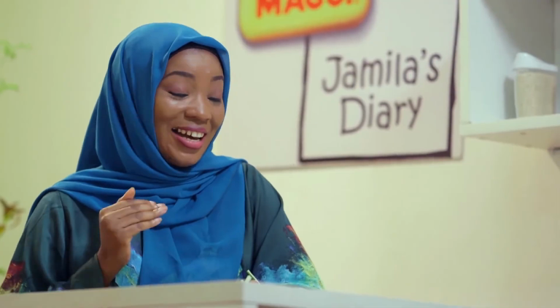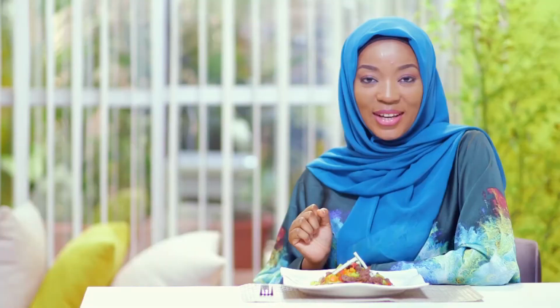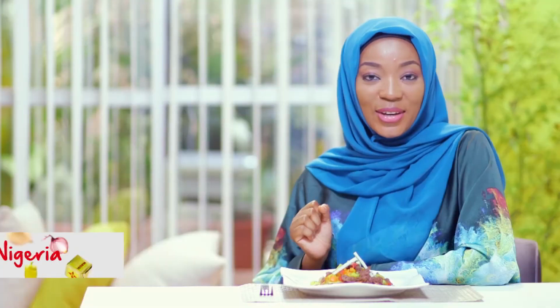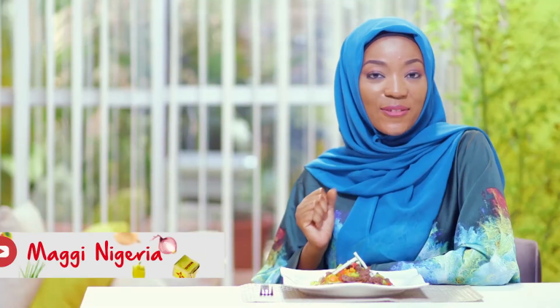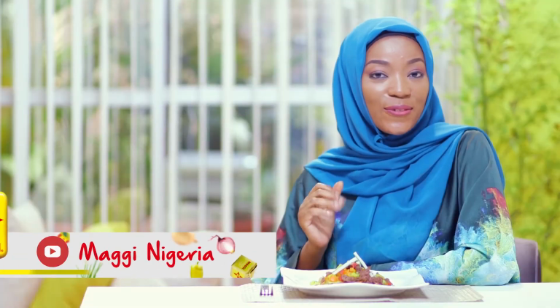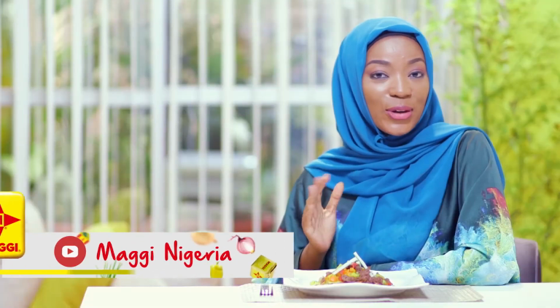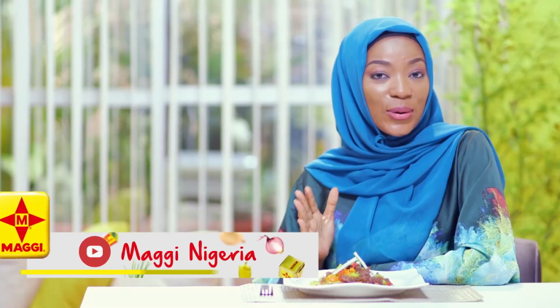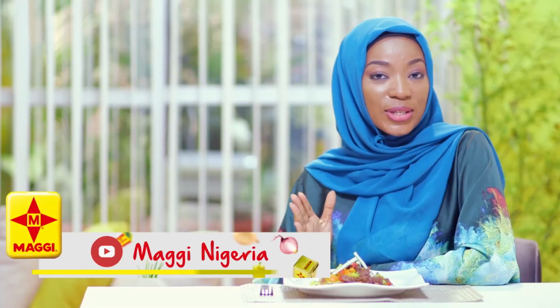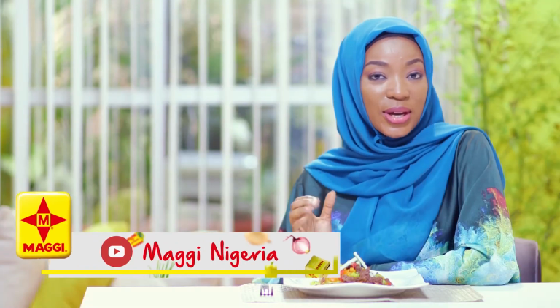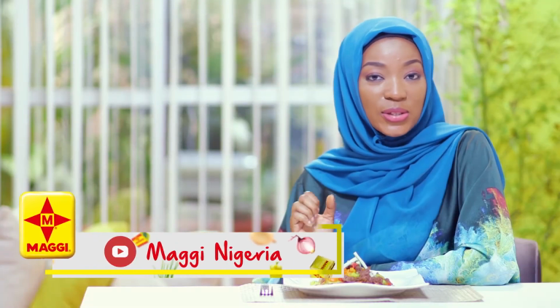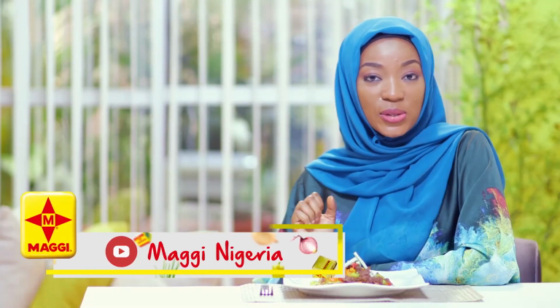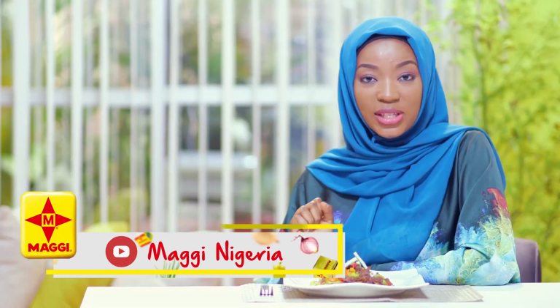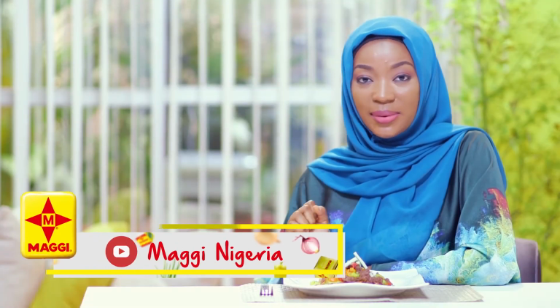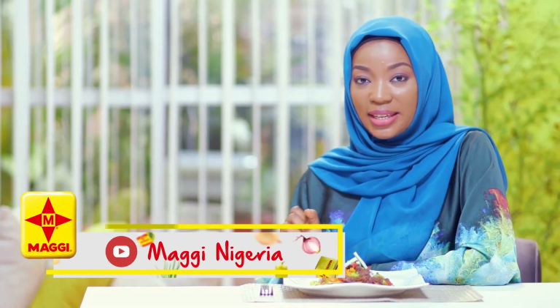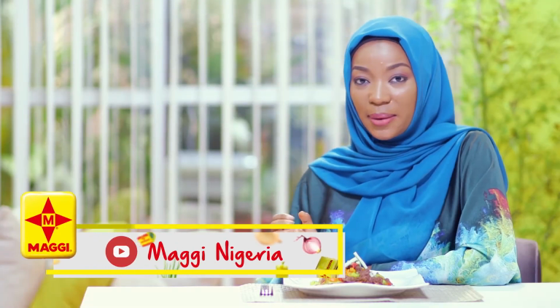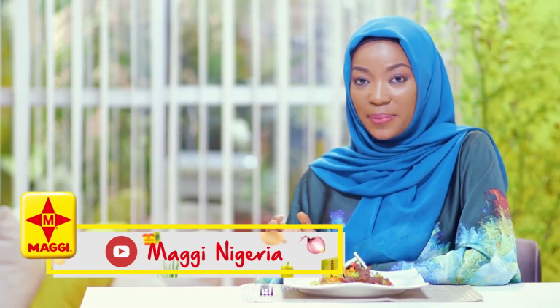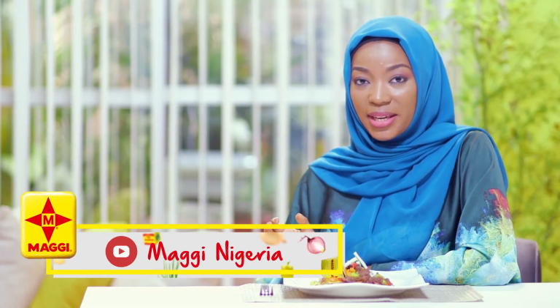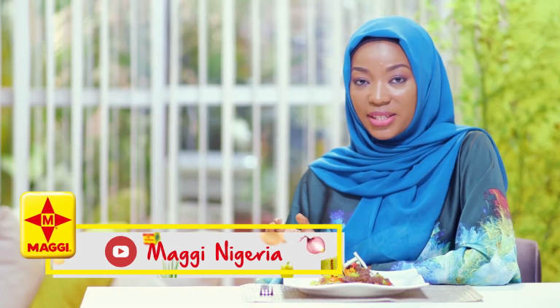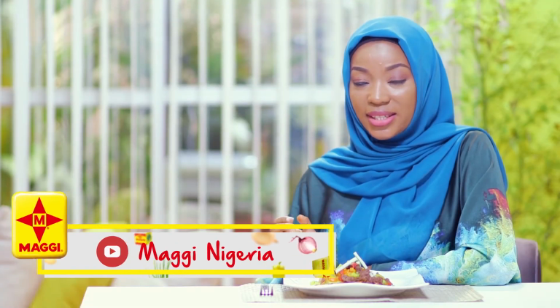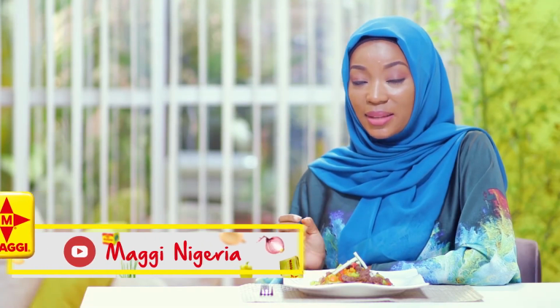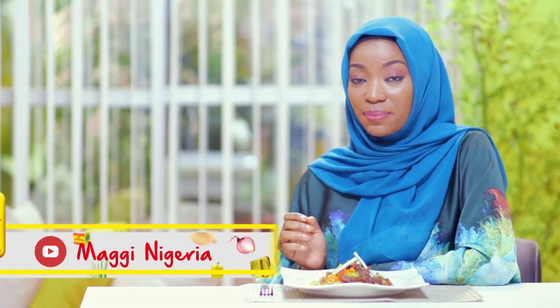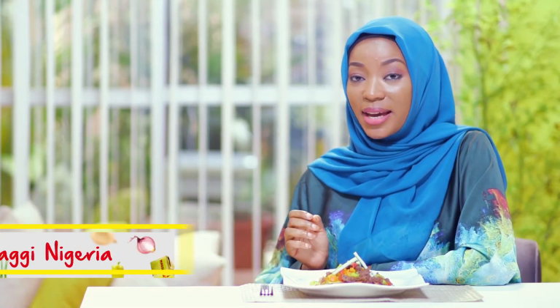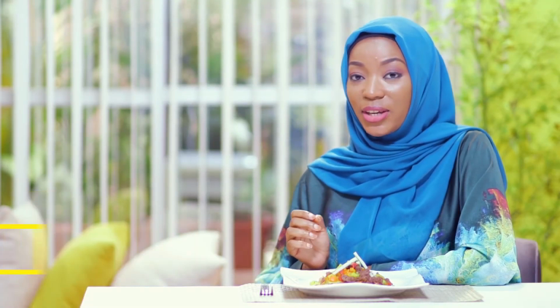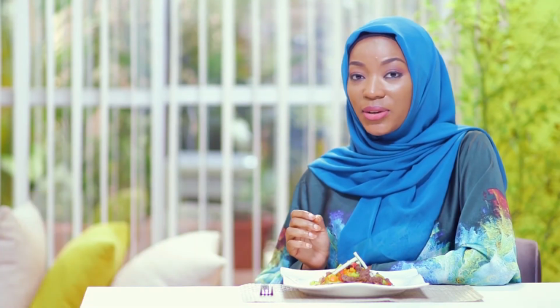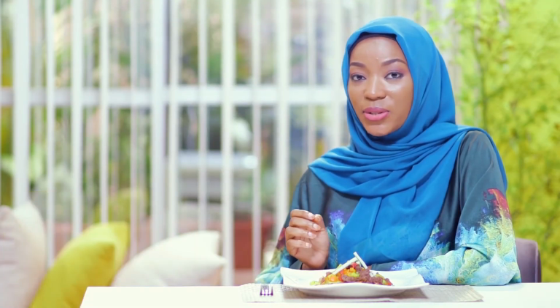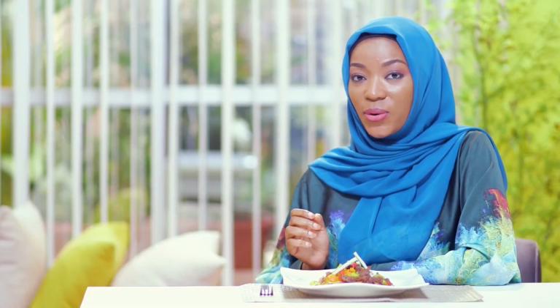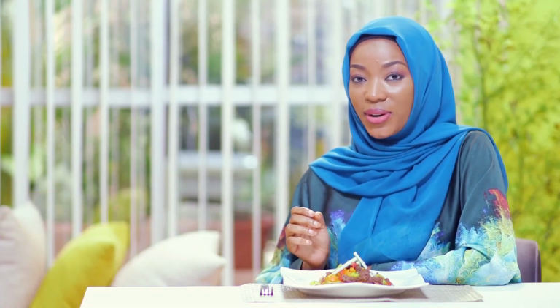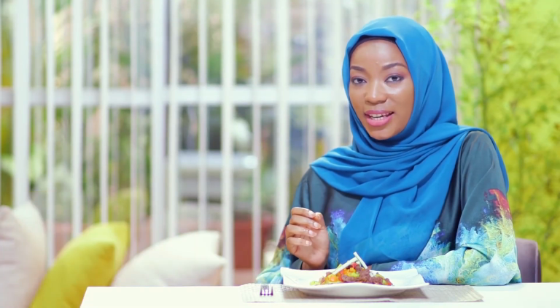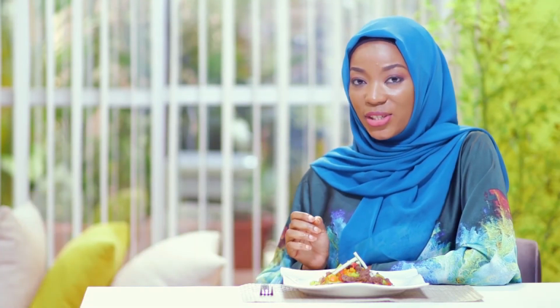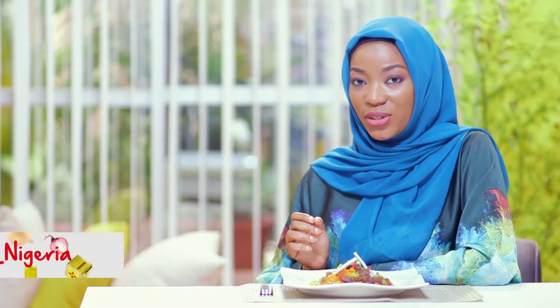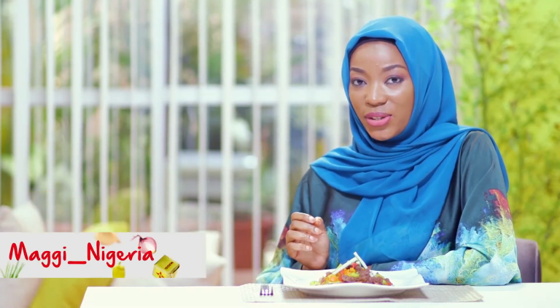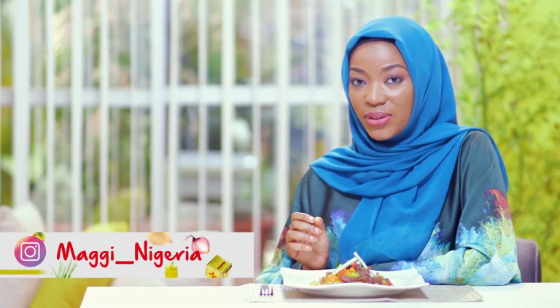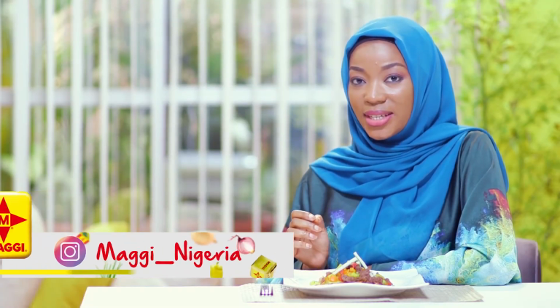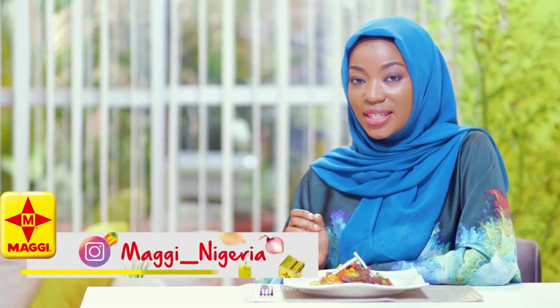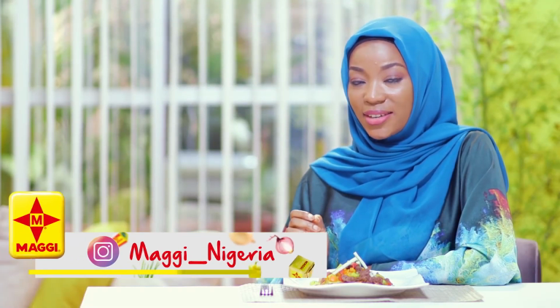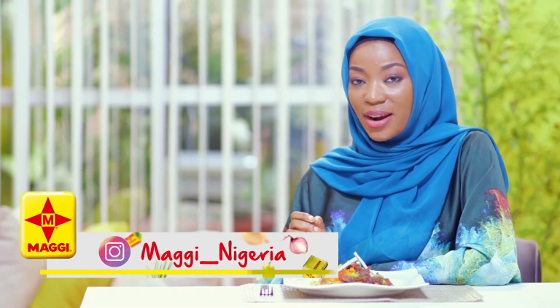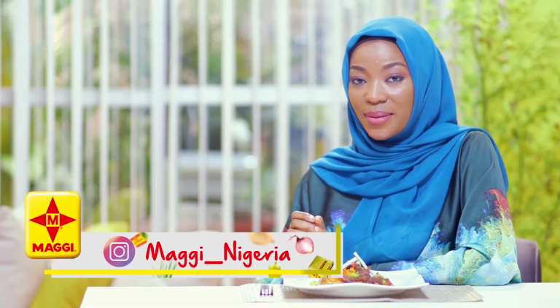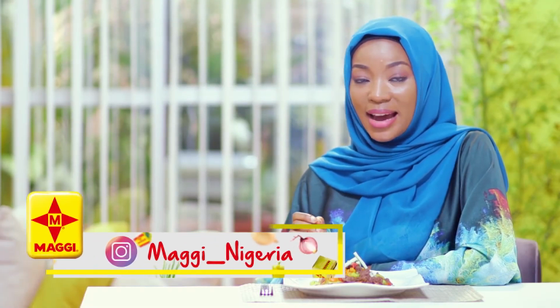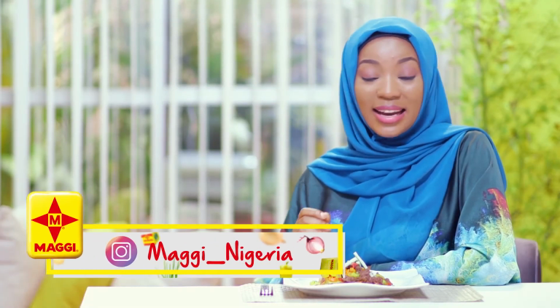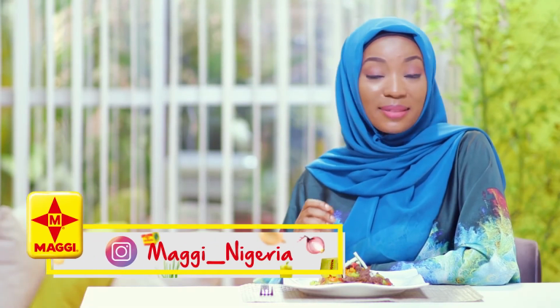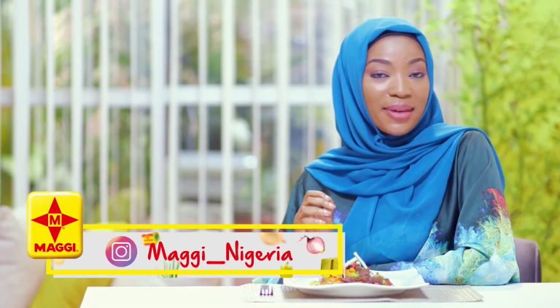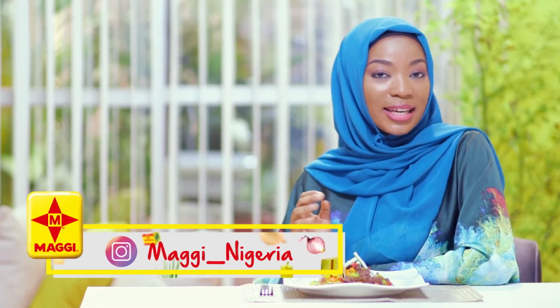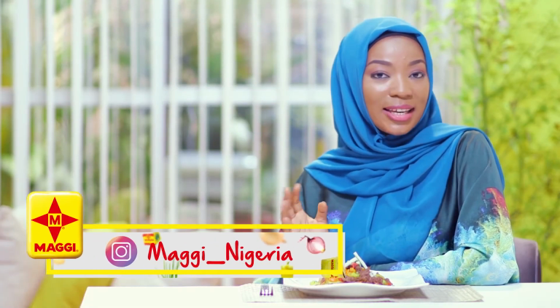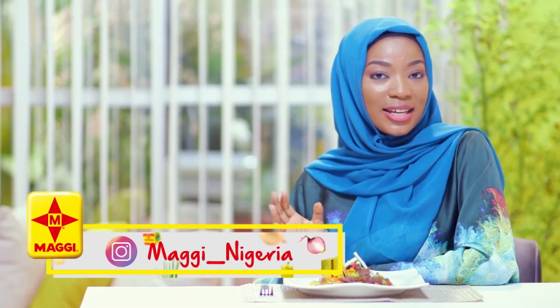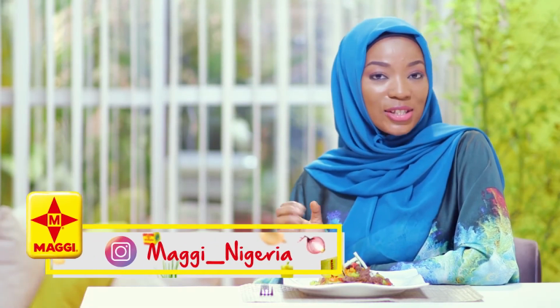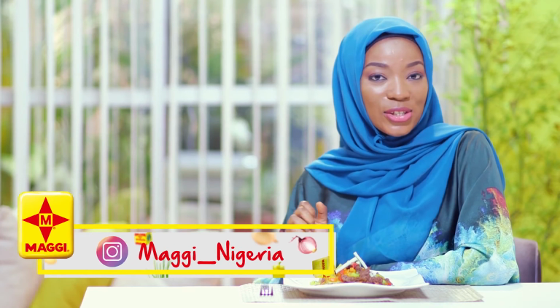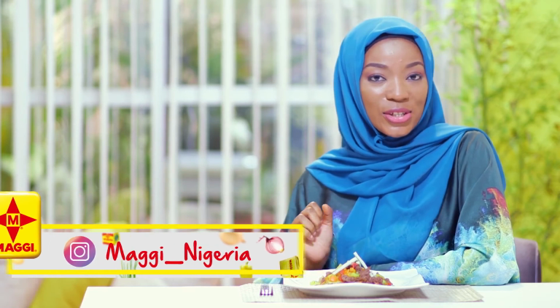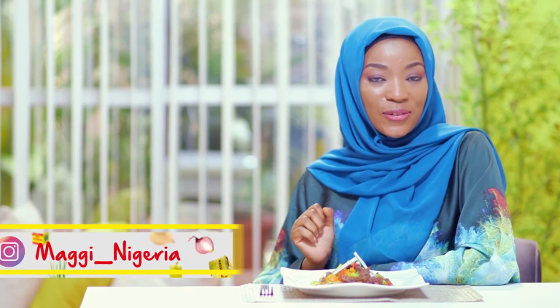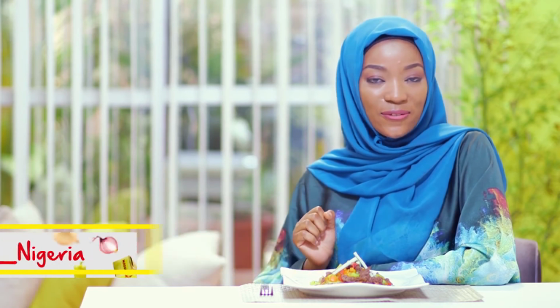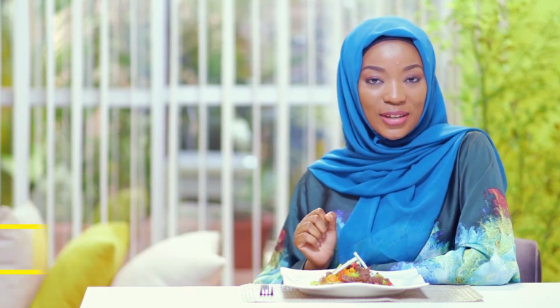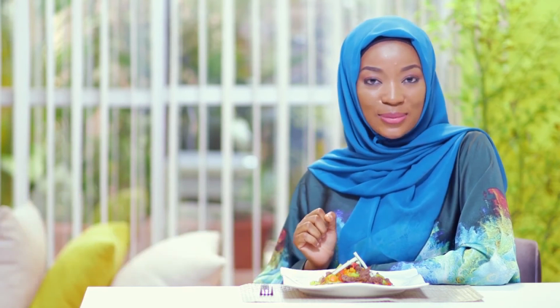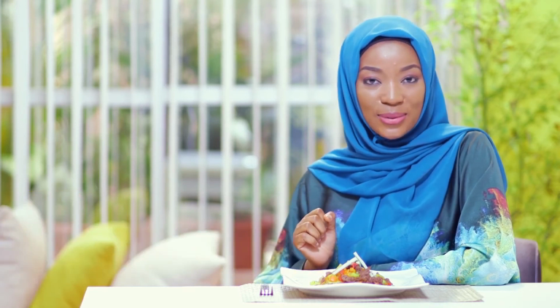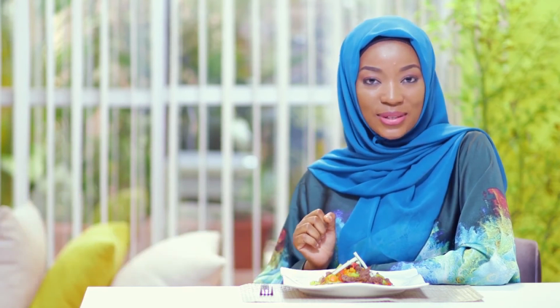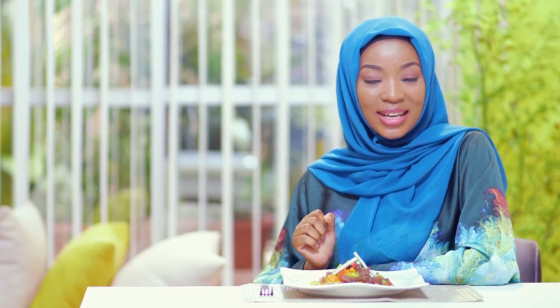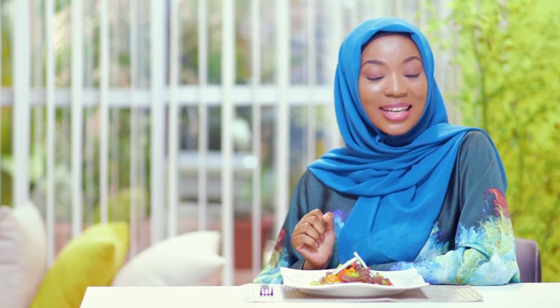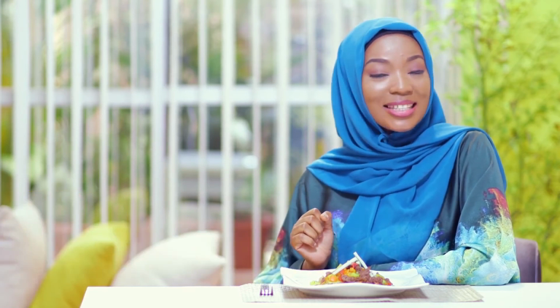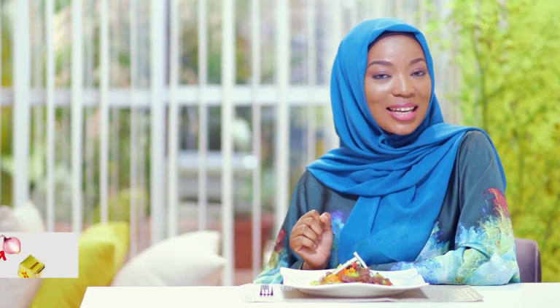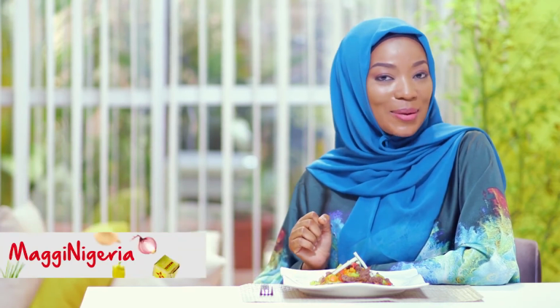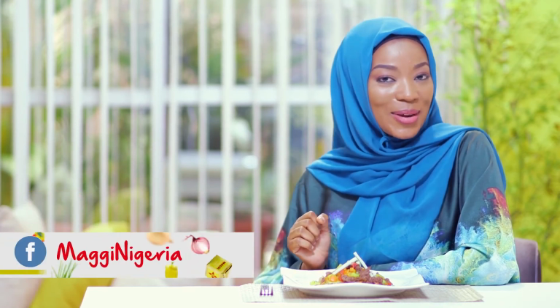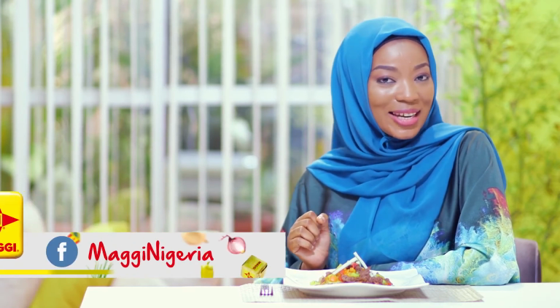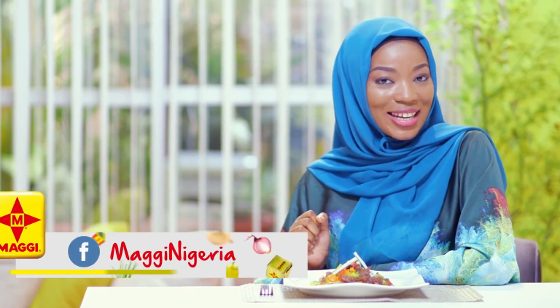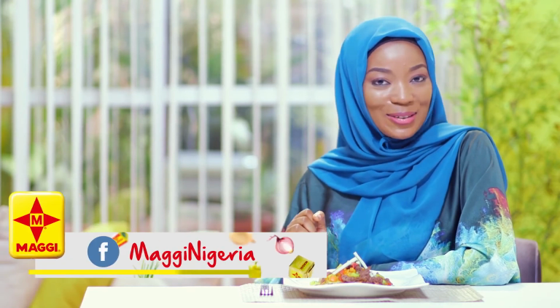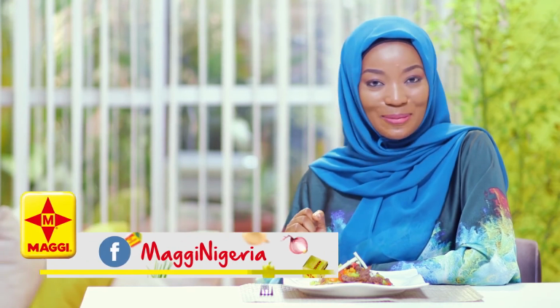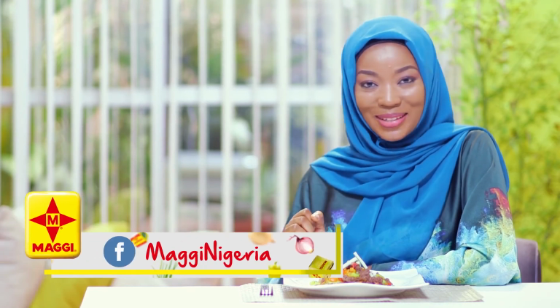You can follow us on our social media pages at maggie_nigeria on Instagram and at Maggie Nigeria on Facebook. As-salamu alaykum.